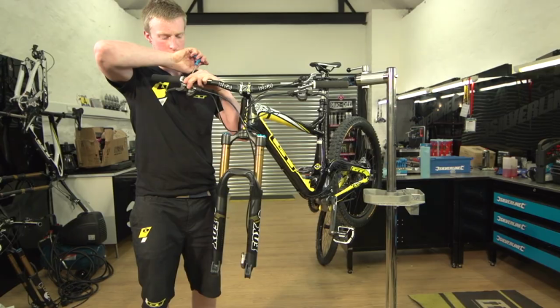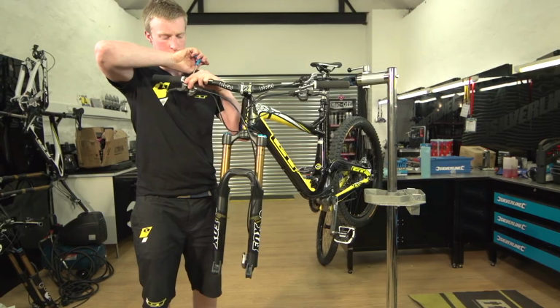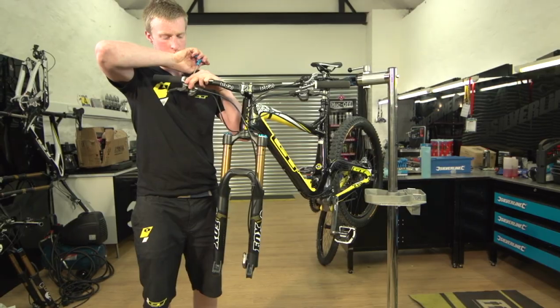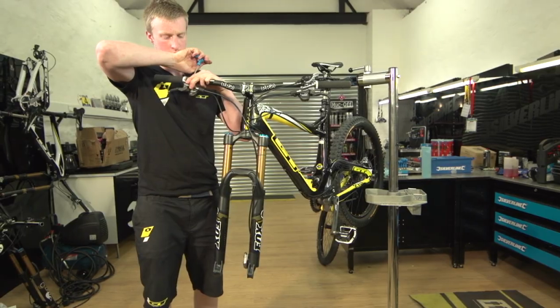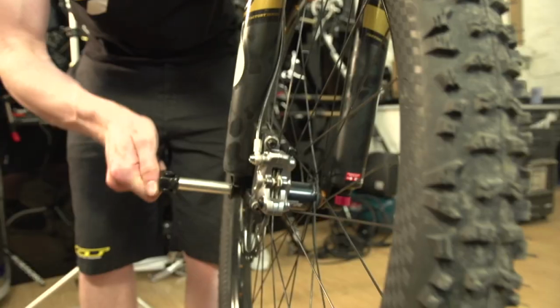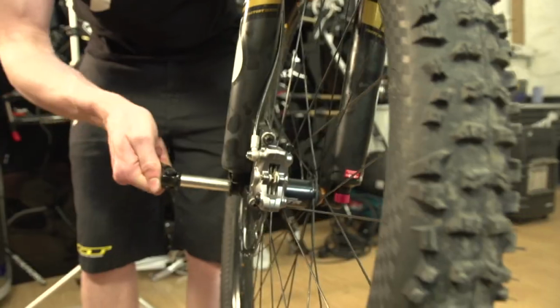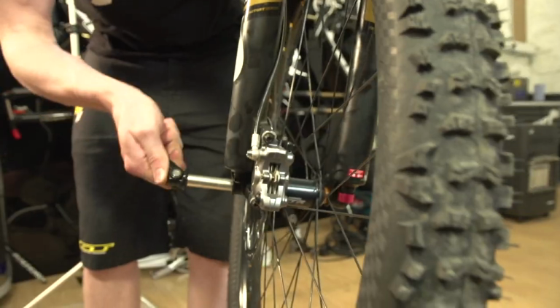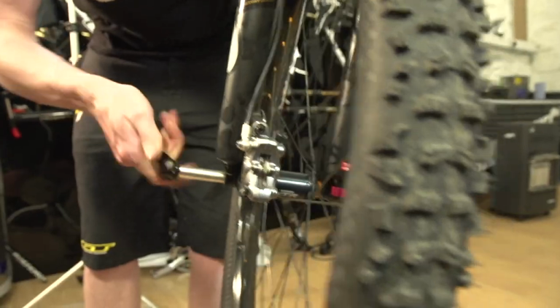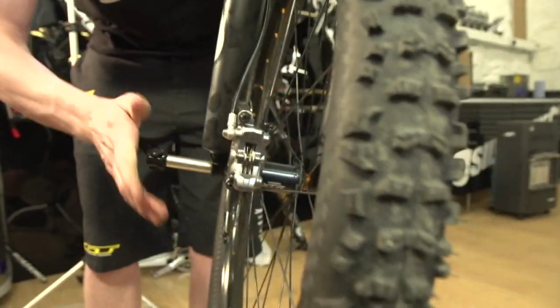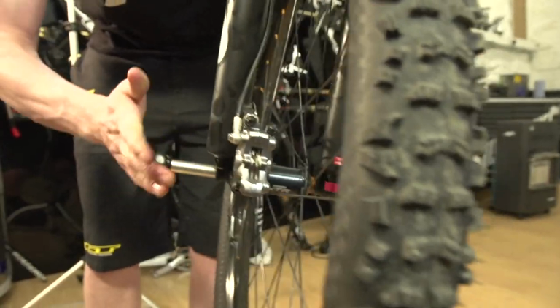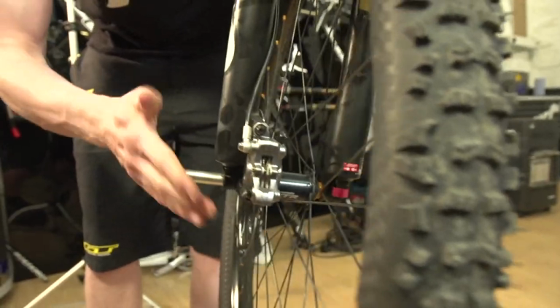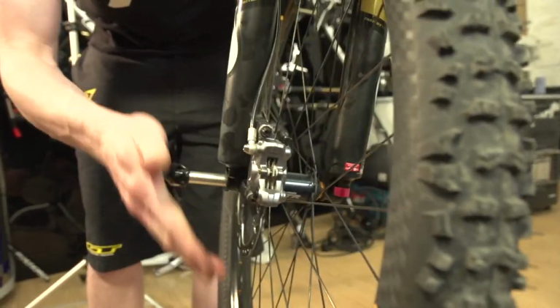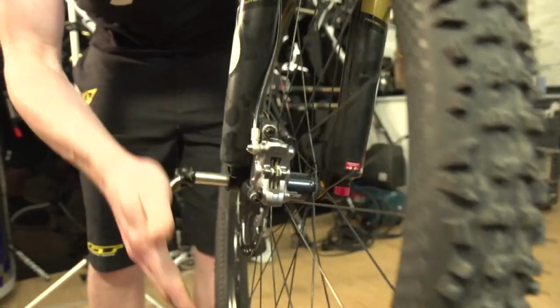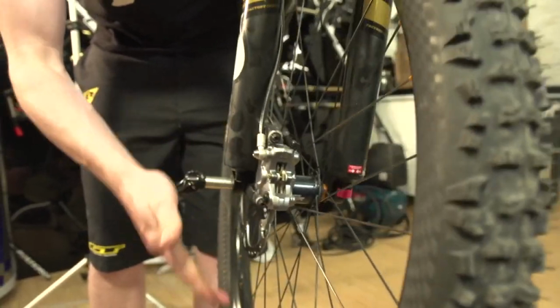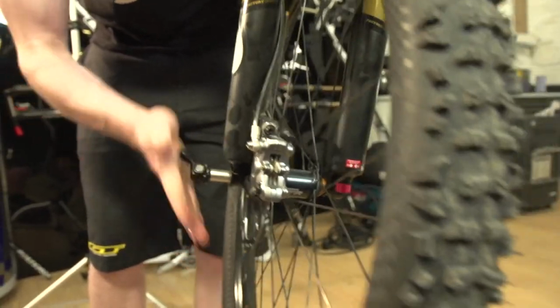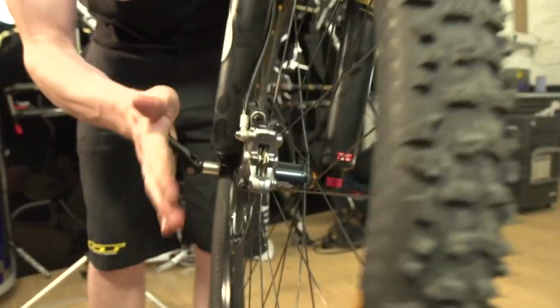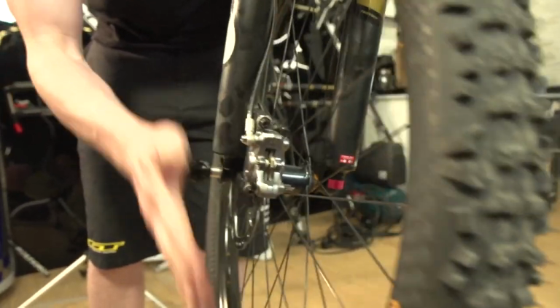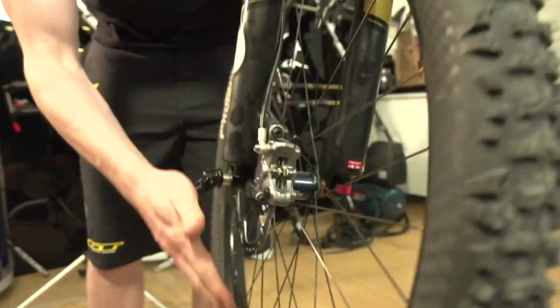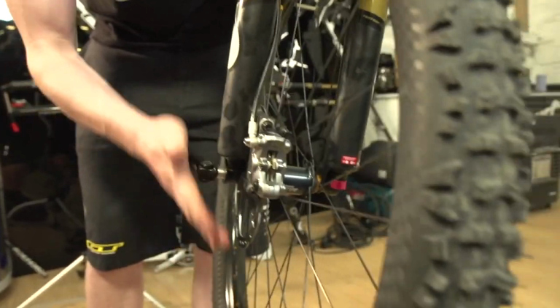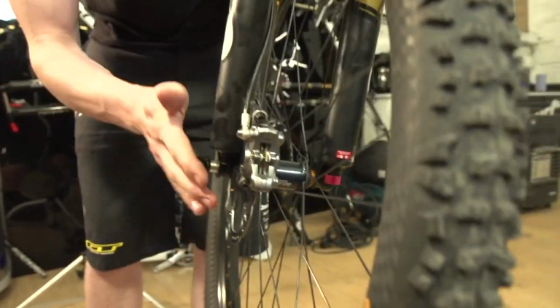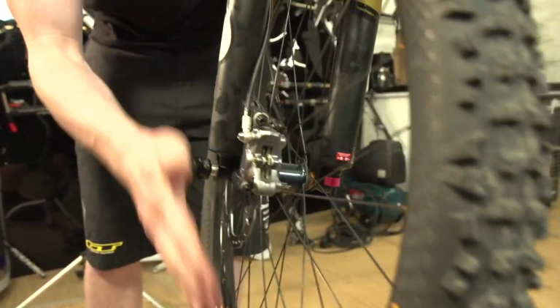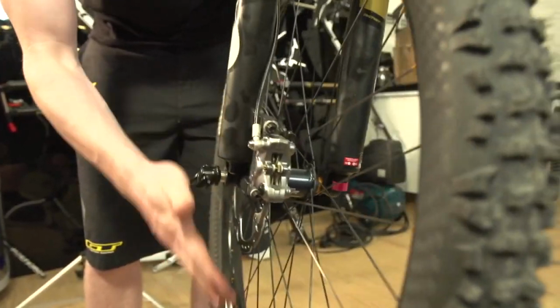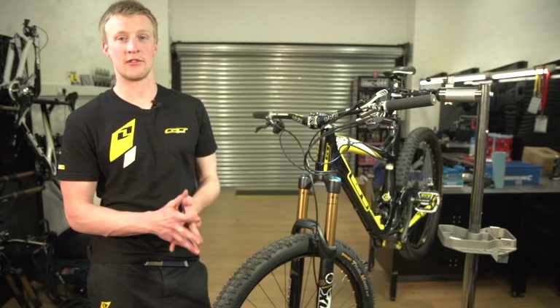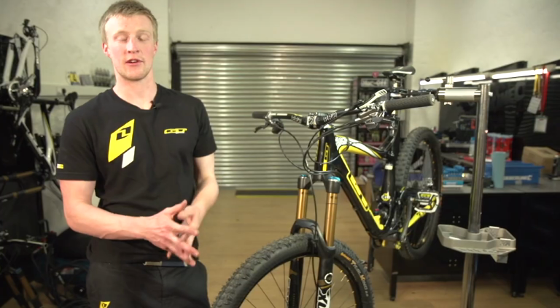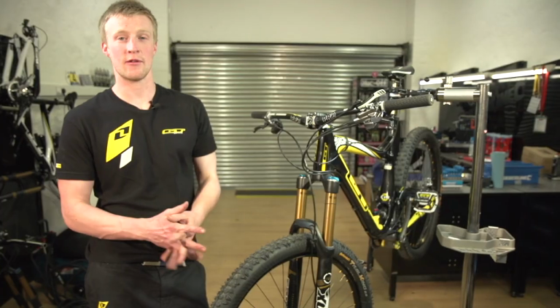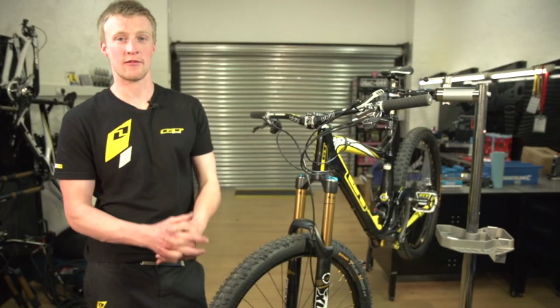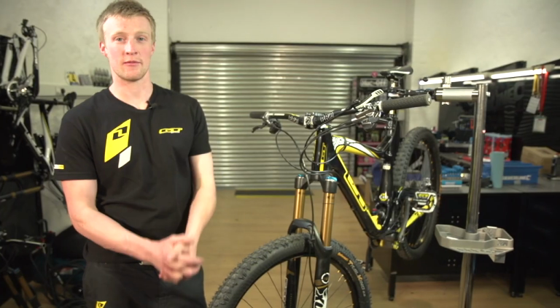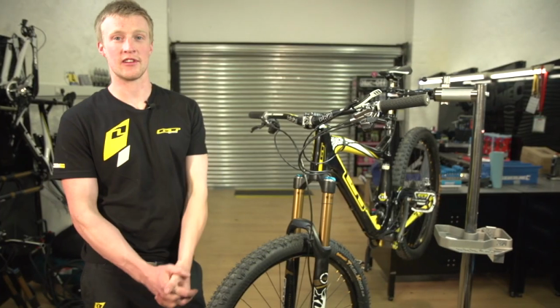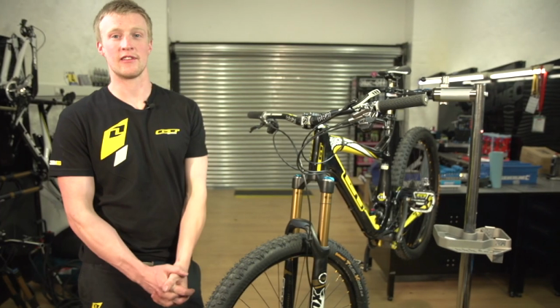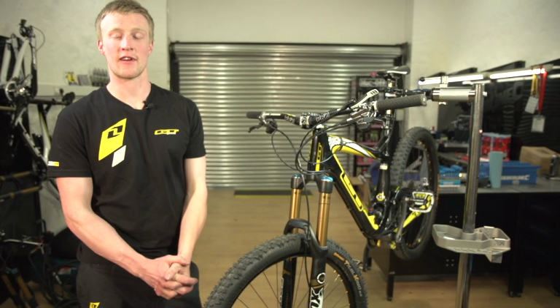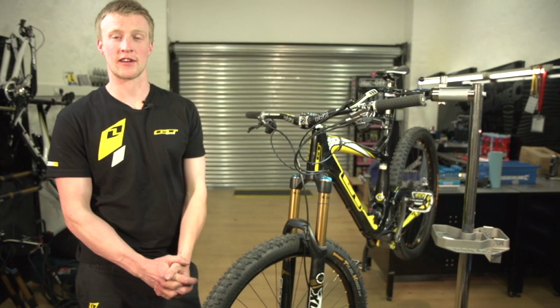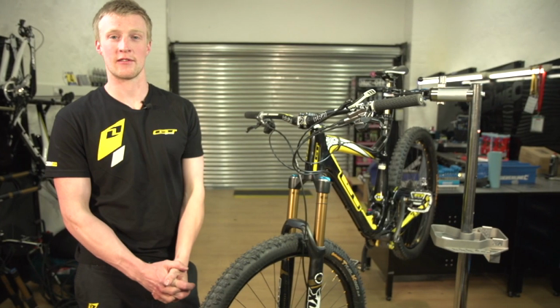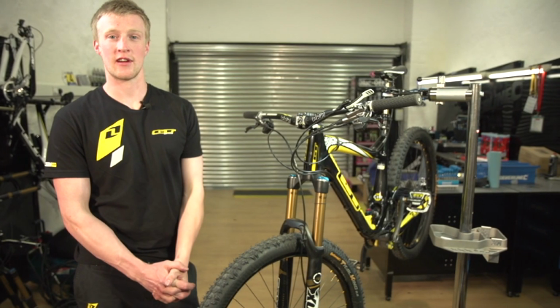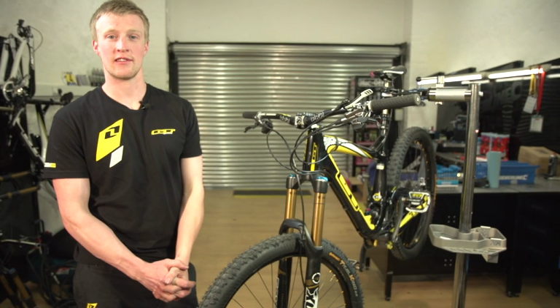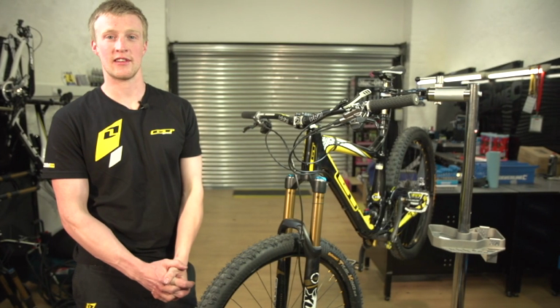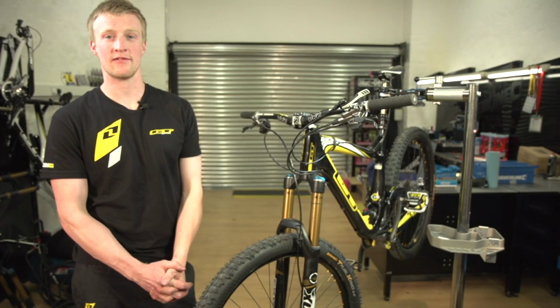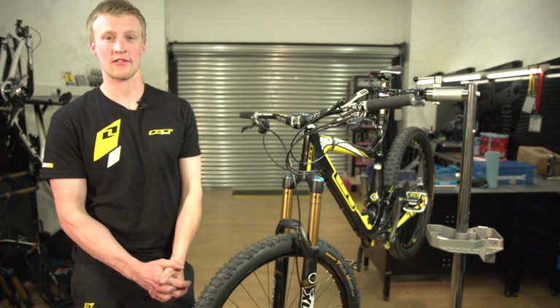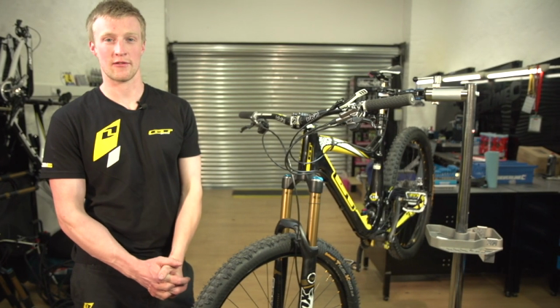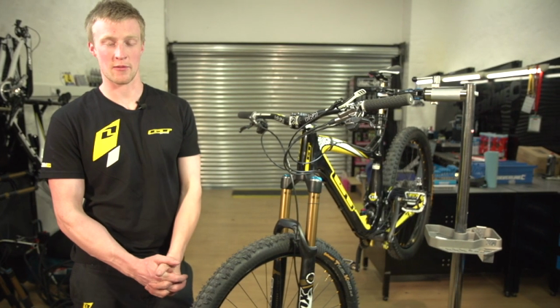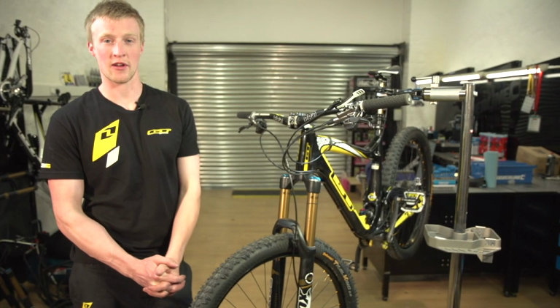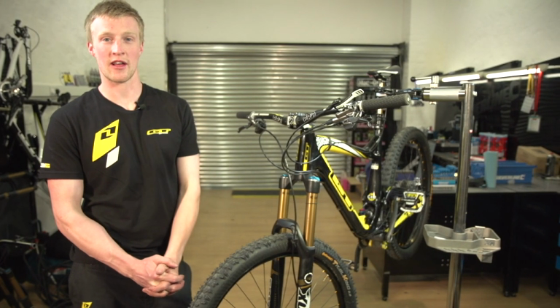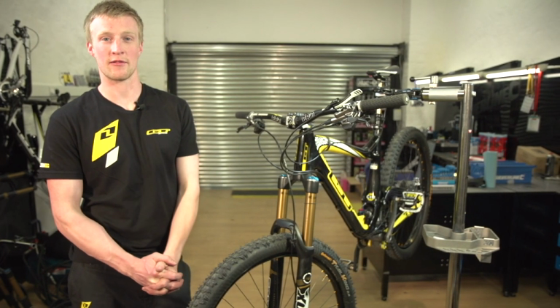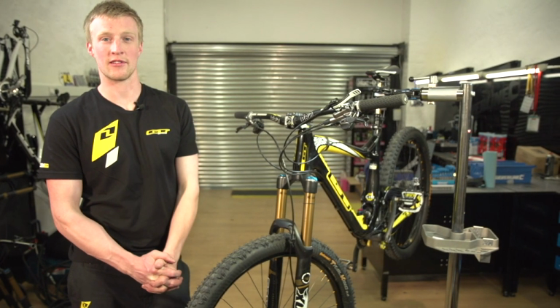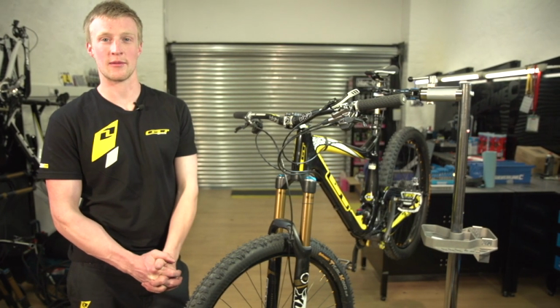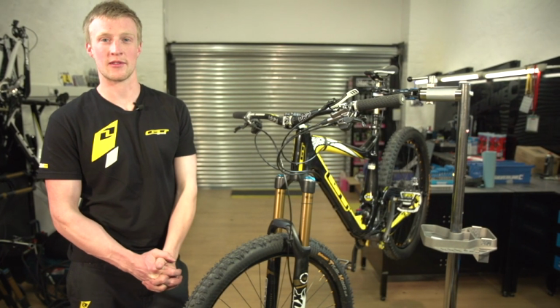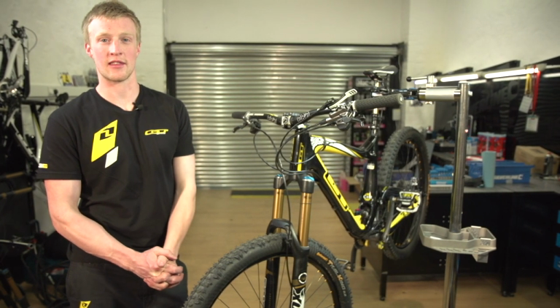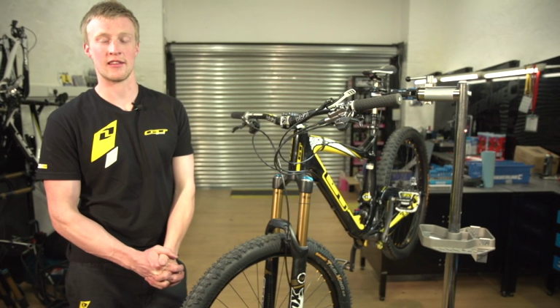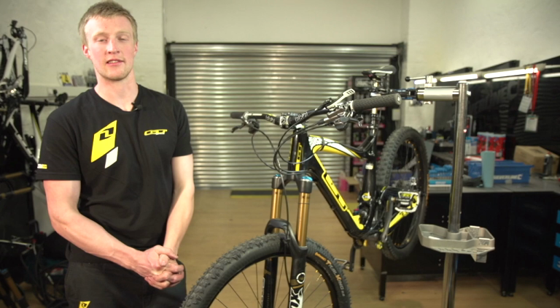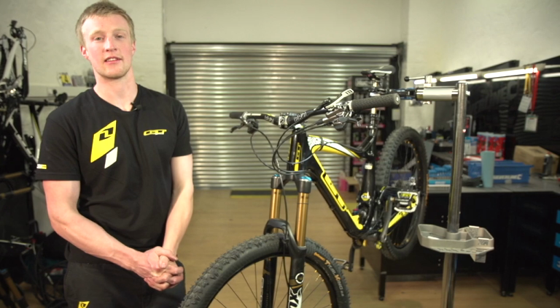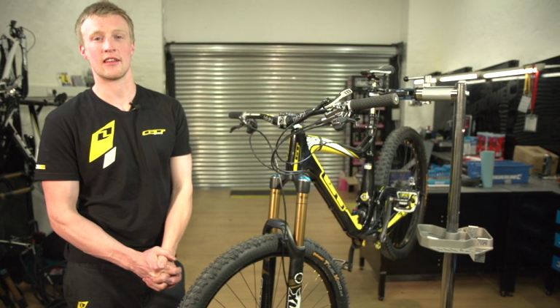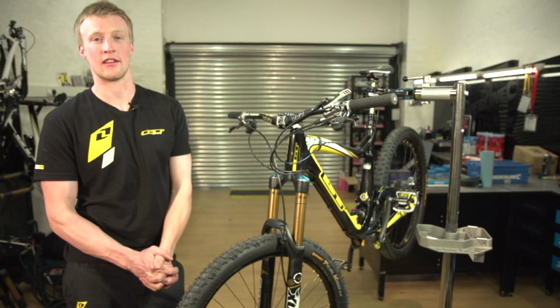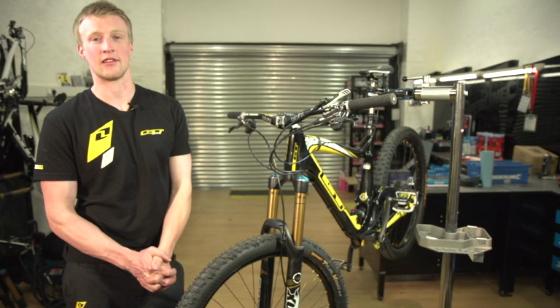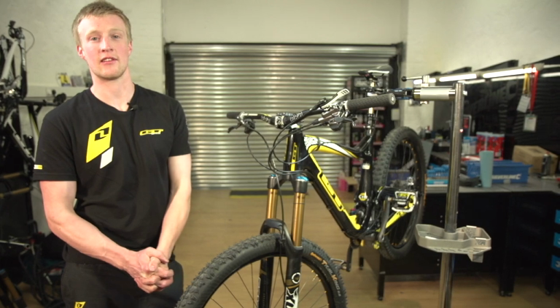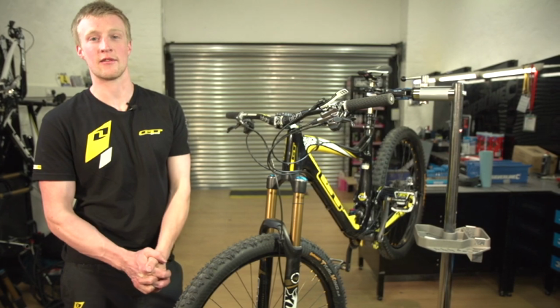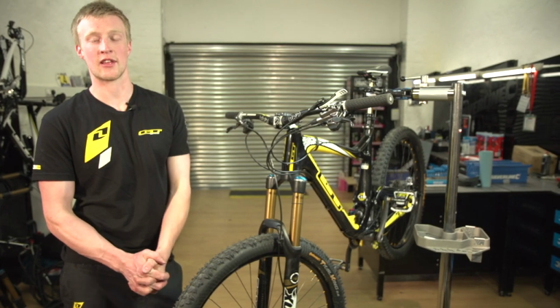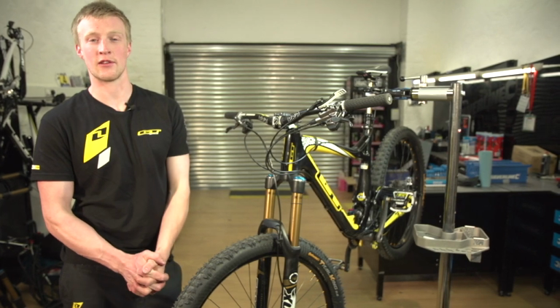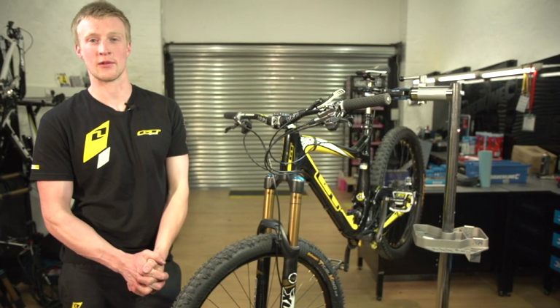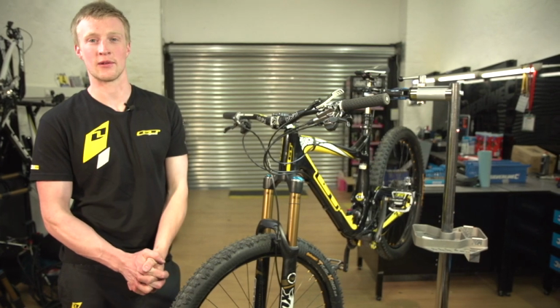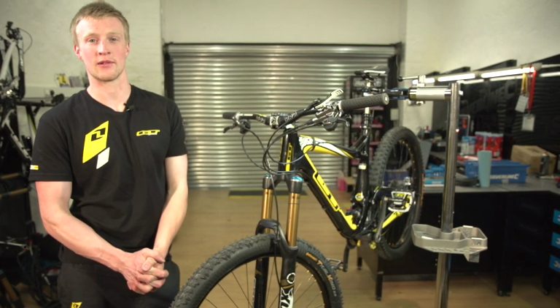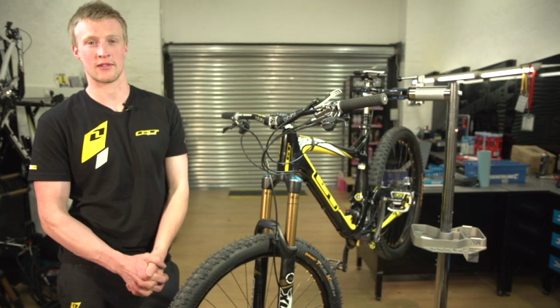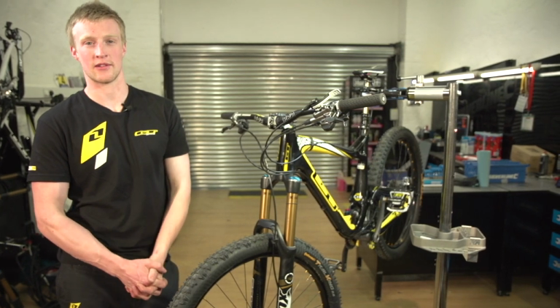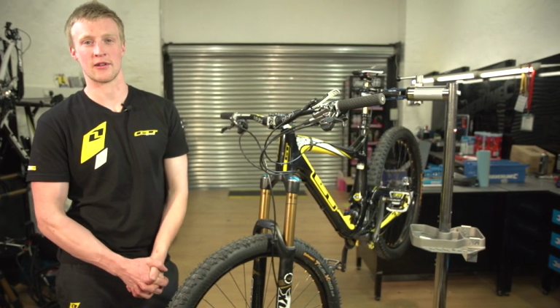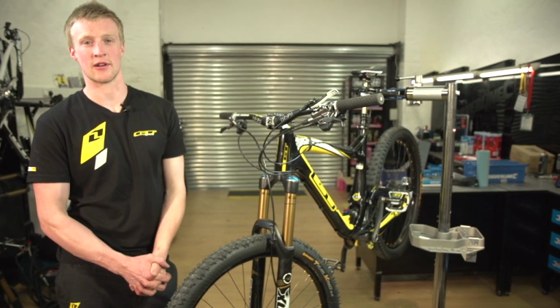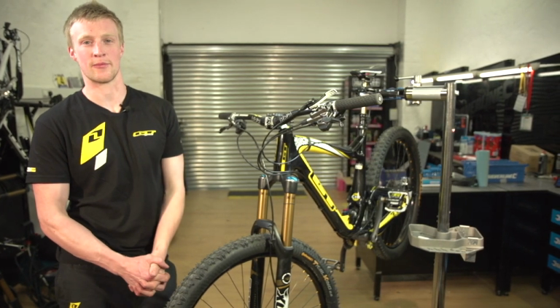So that was how to bleed a disc brake. My name's Joe from GT Factory Racing. For more helpful tips like this, head to SilverLineTools.com.